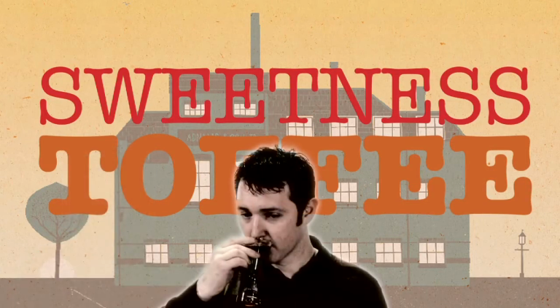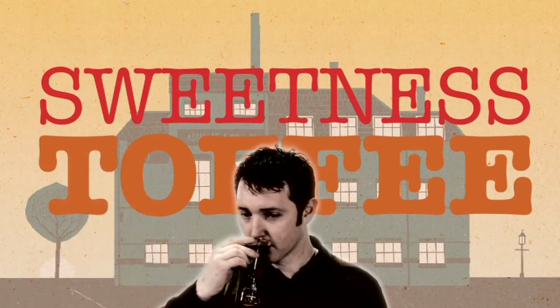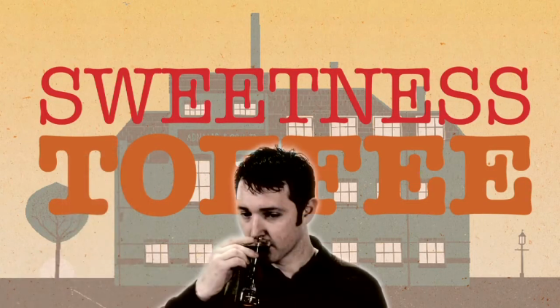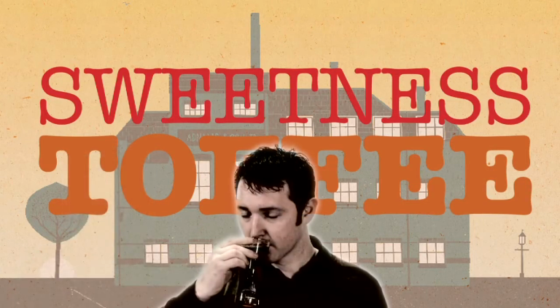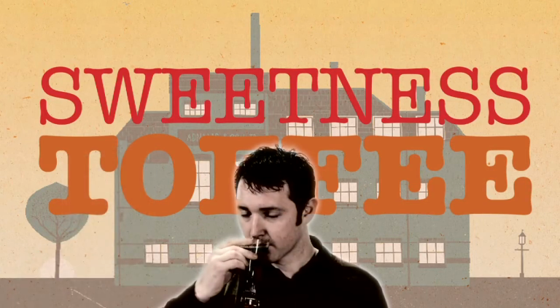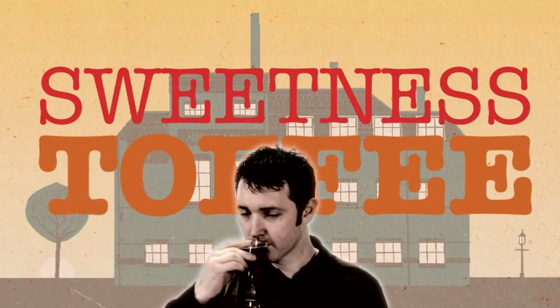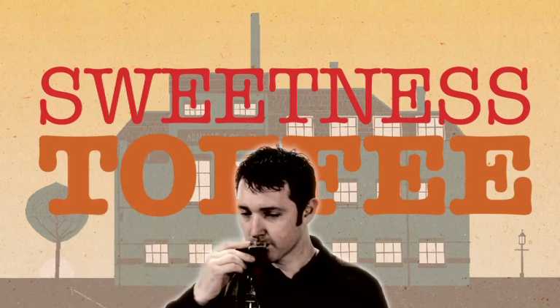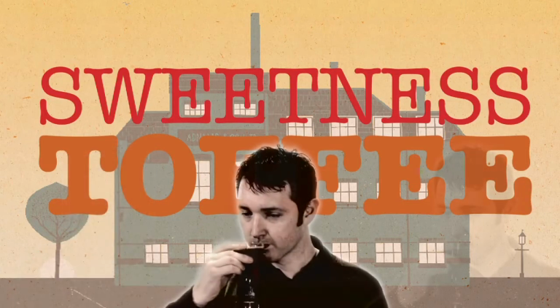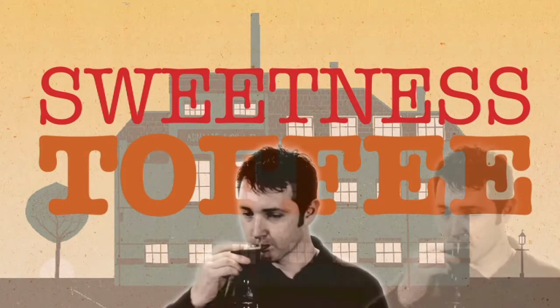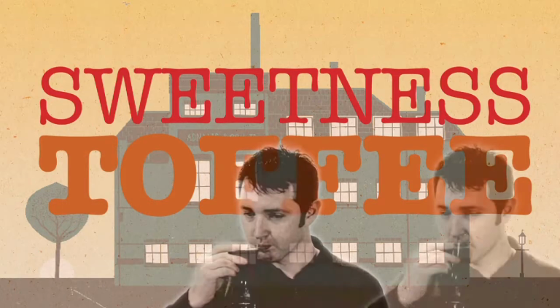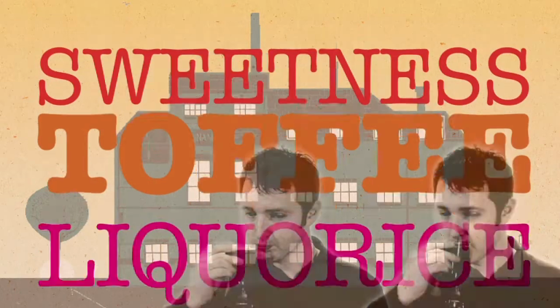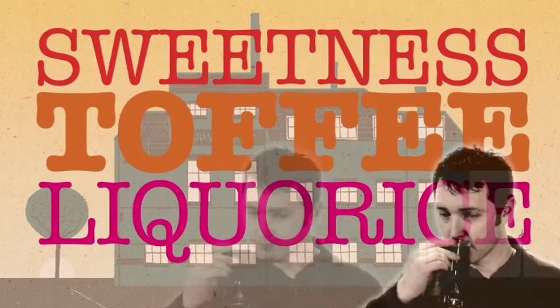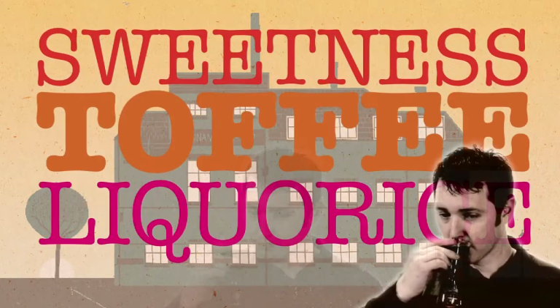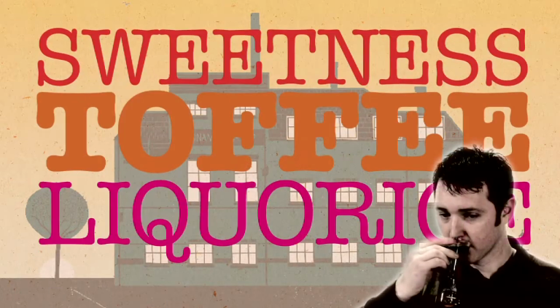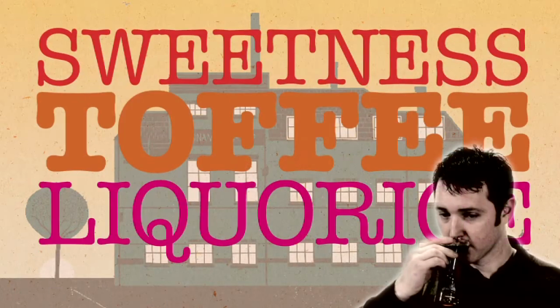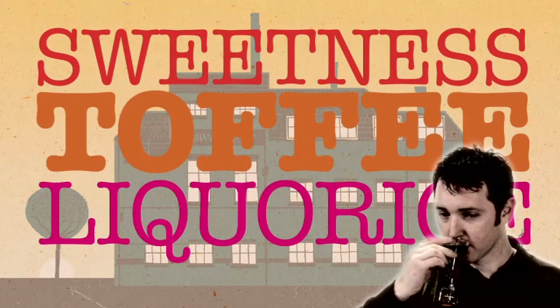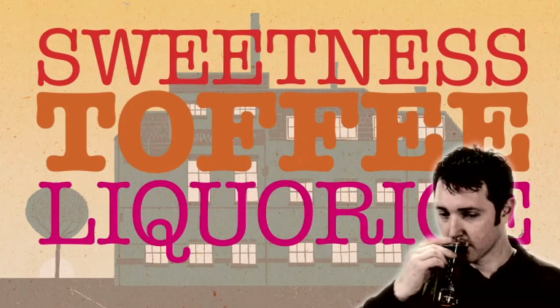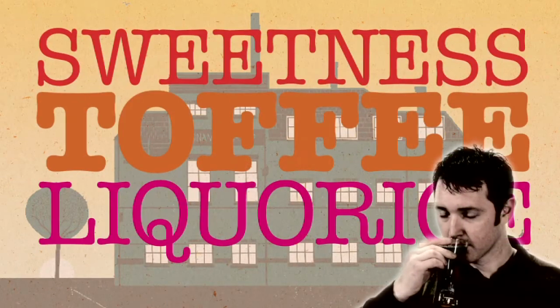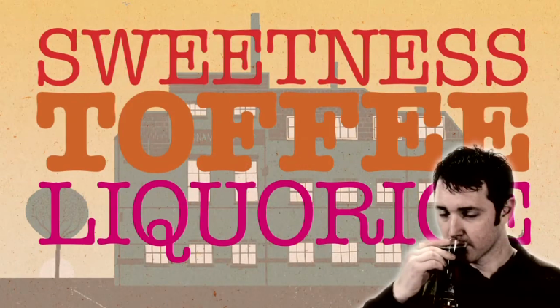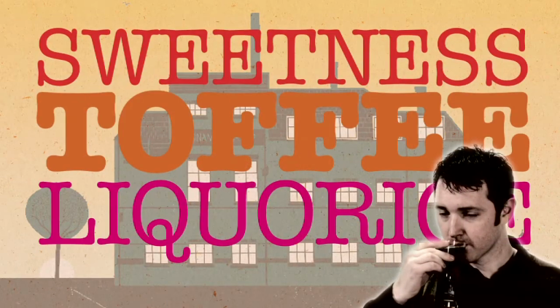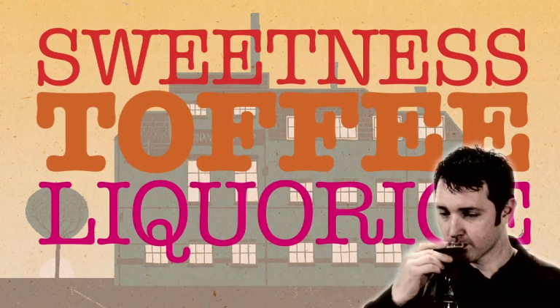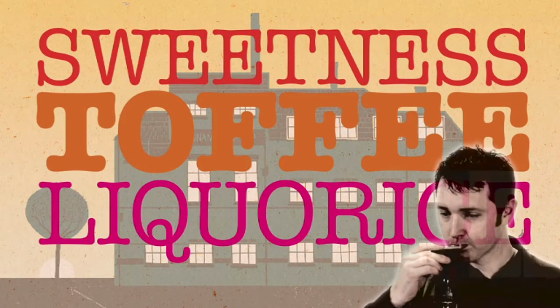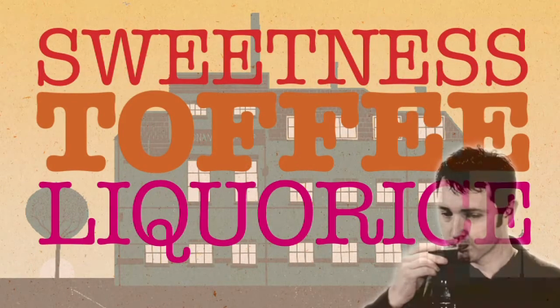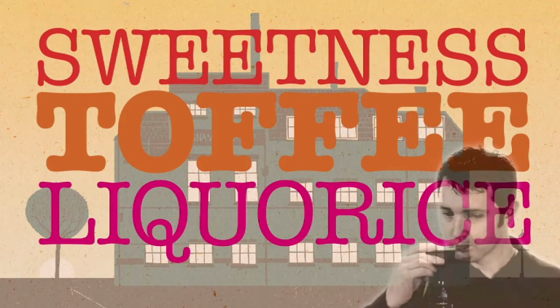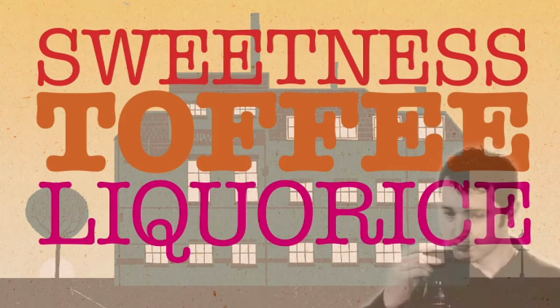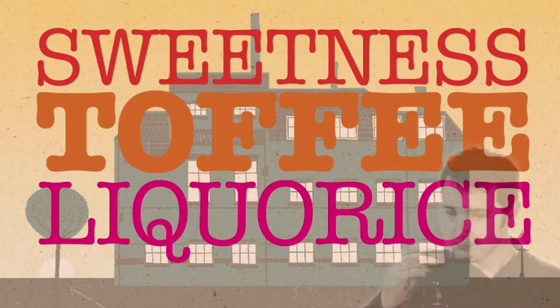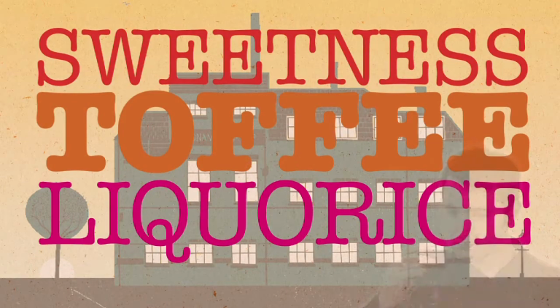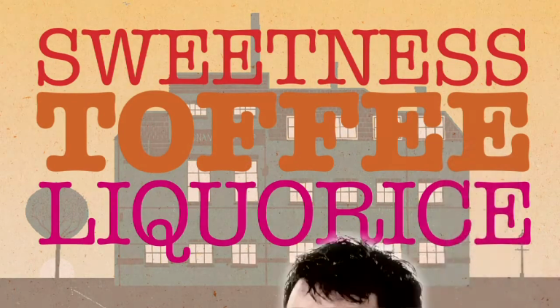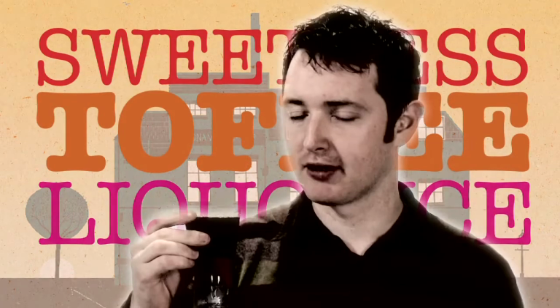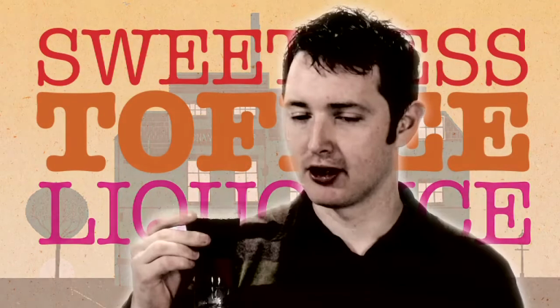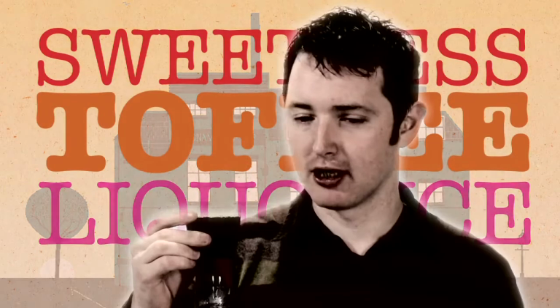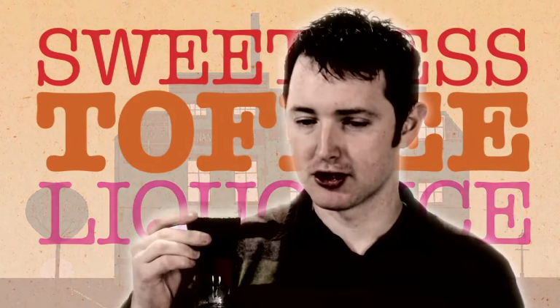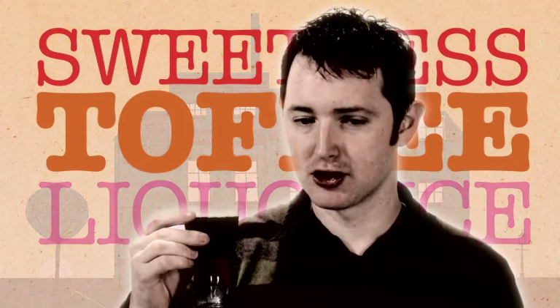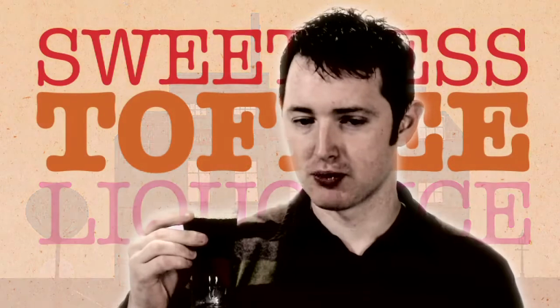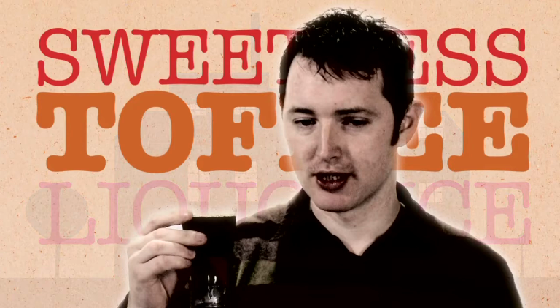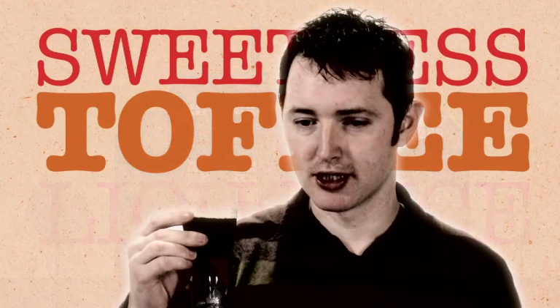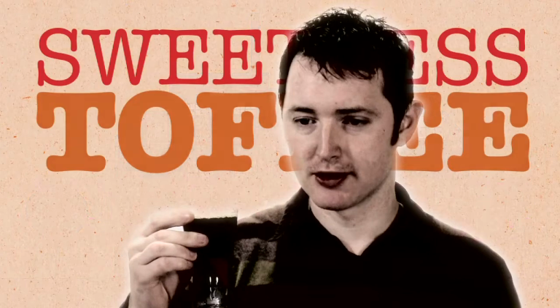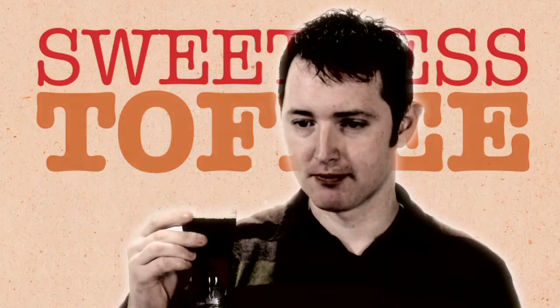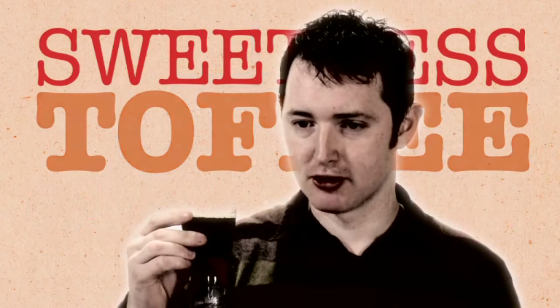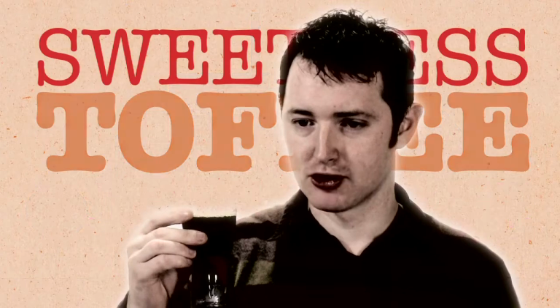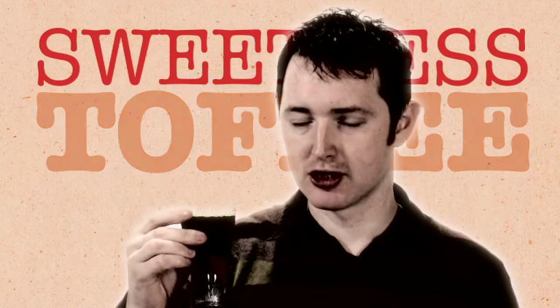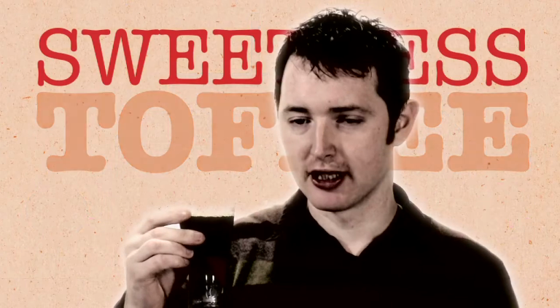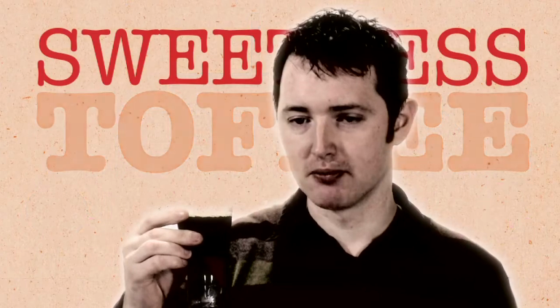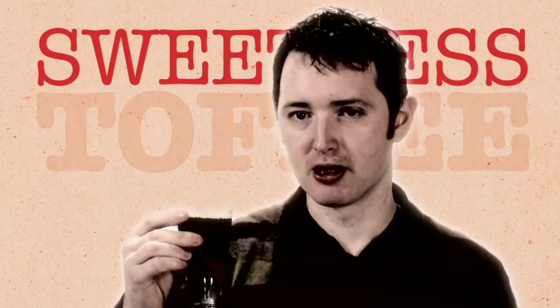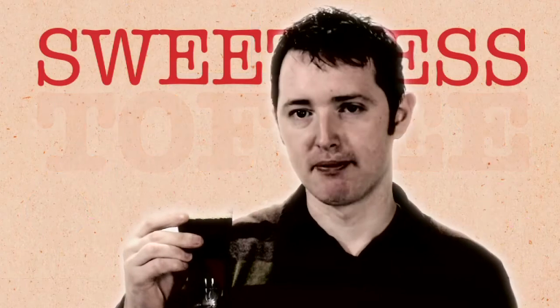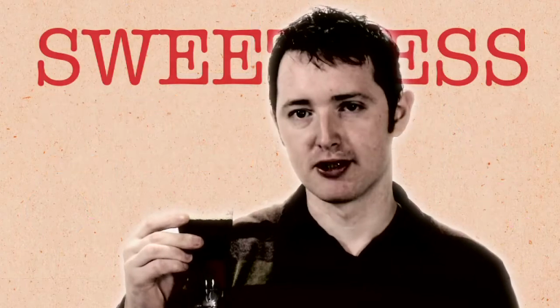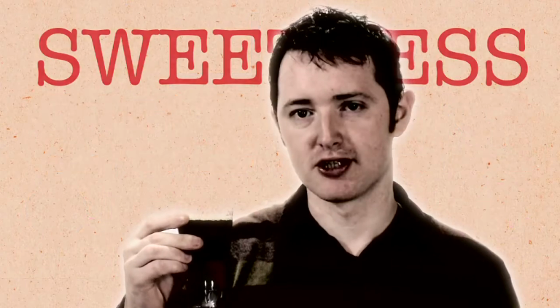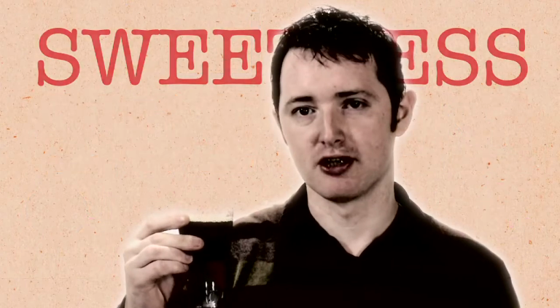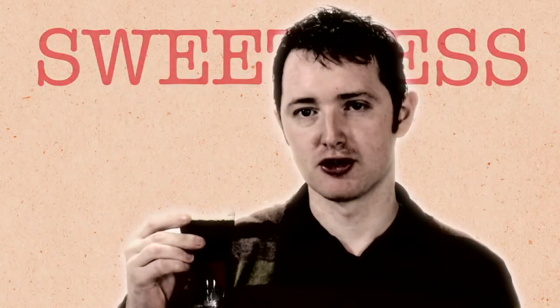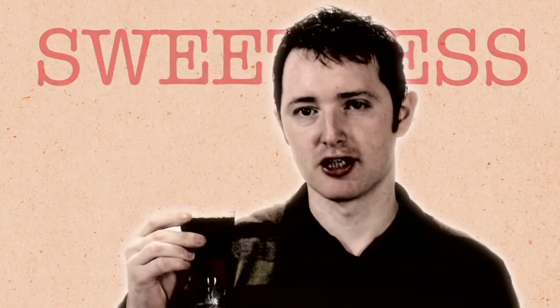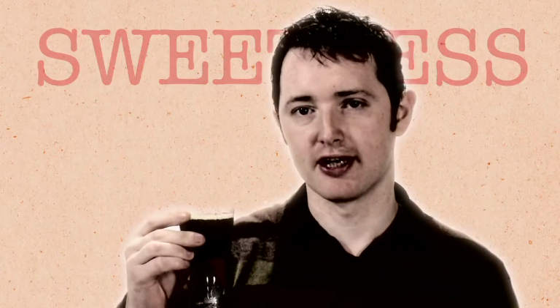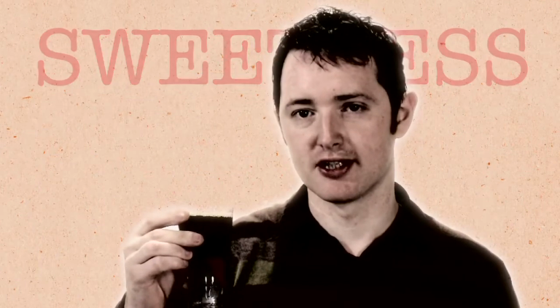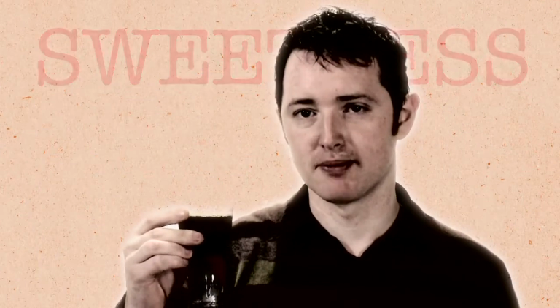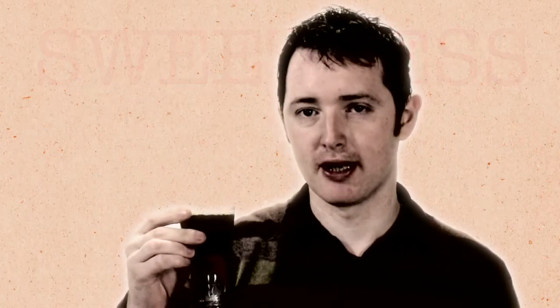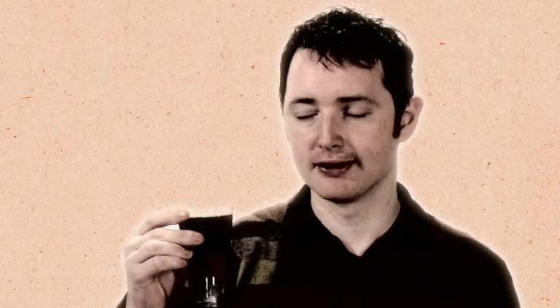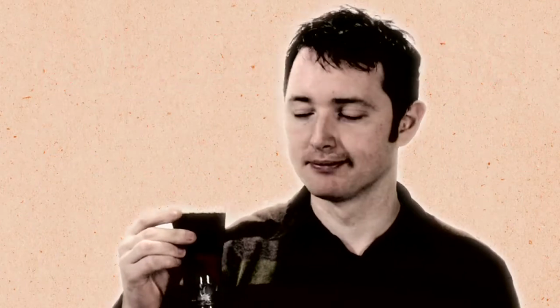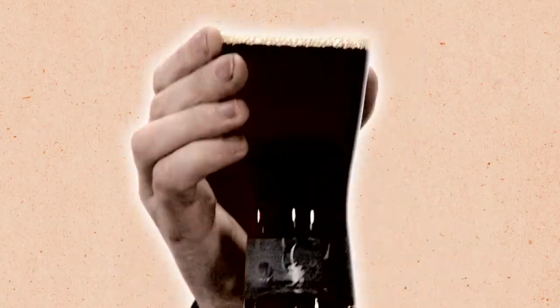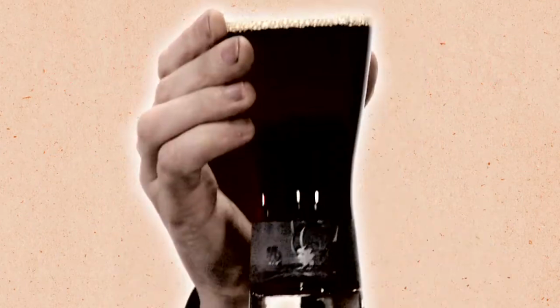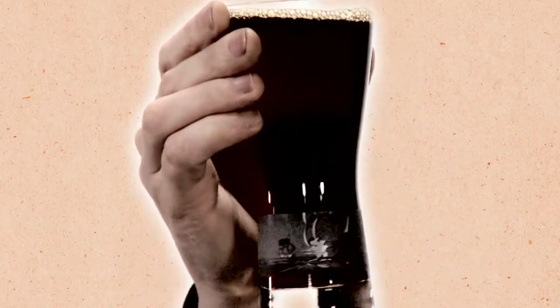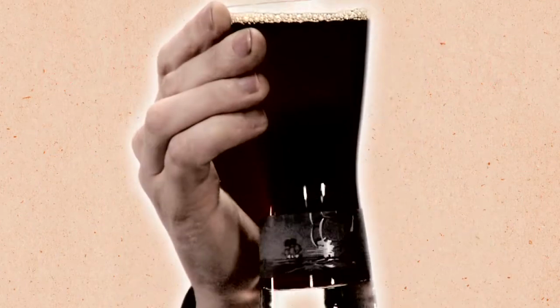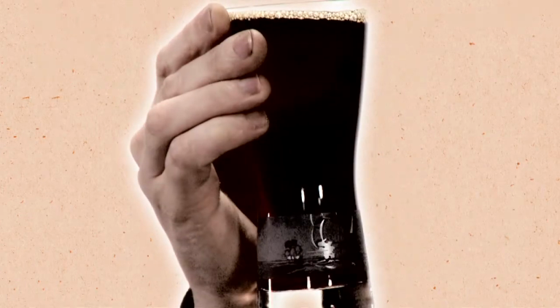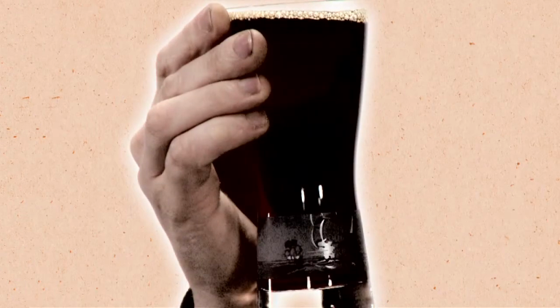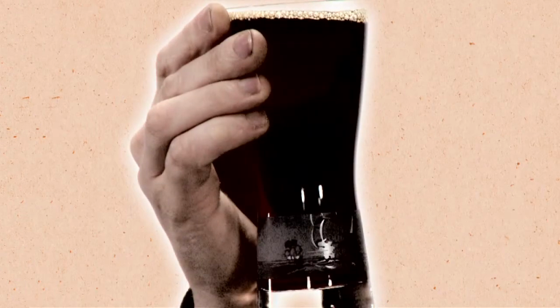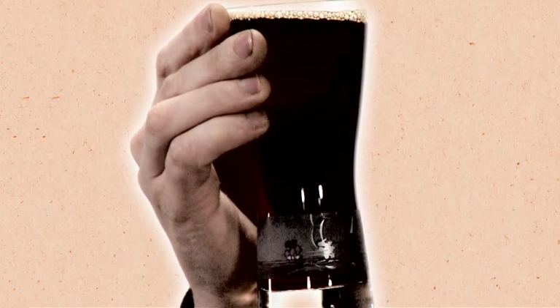A little bit of licorice. The licorice and toffee really come through on the palate as well. And you get lots of the sweetness. There's just a little bit of bitterness there just to cleanse the palate. And that's Adam's Old.